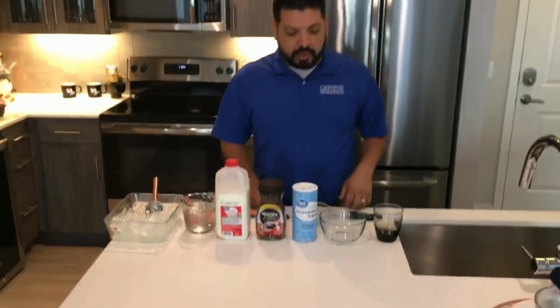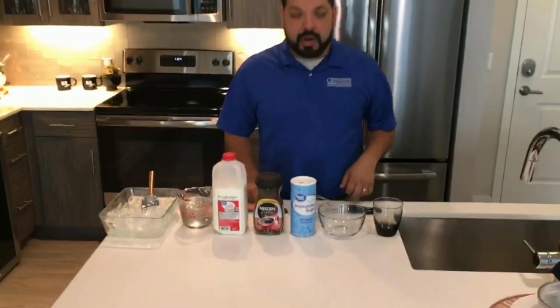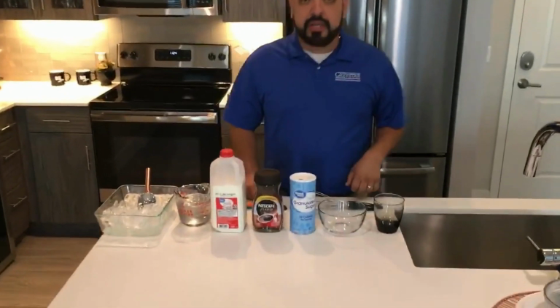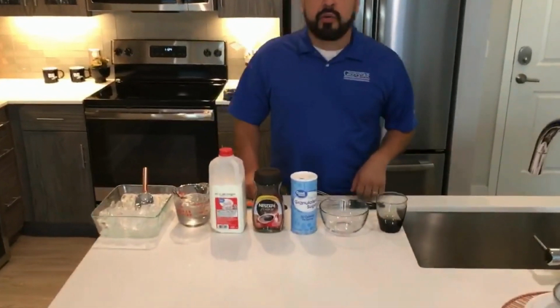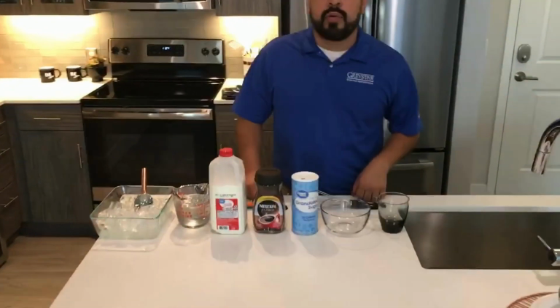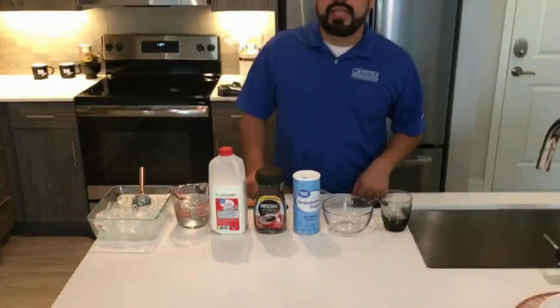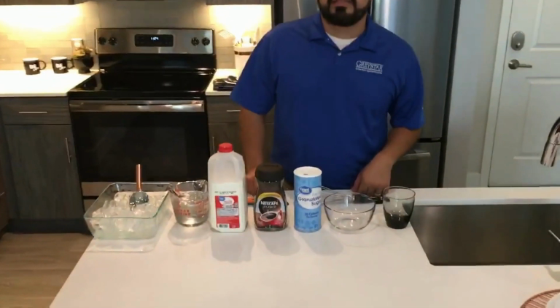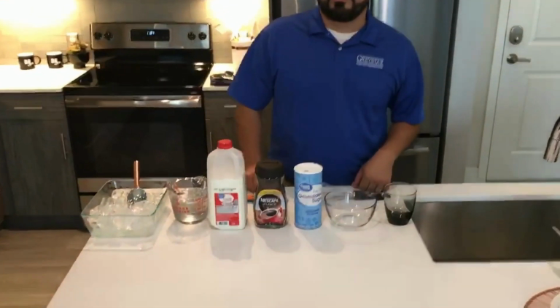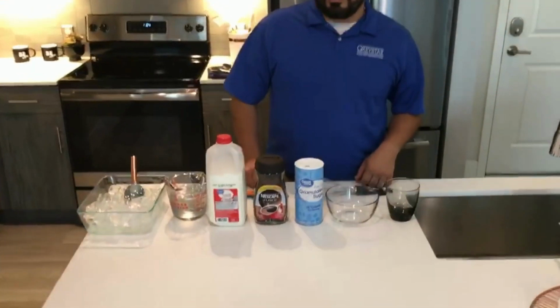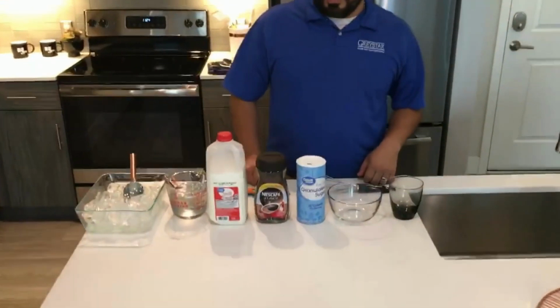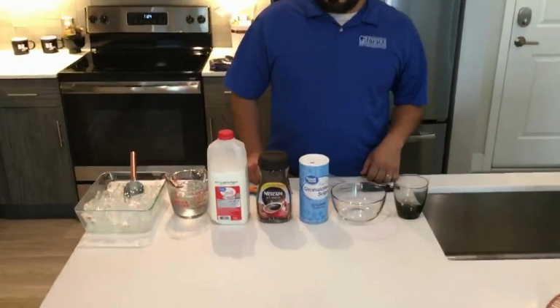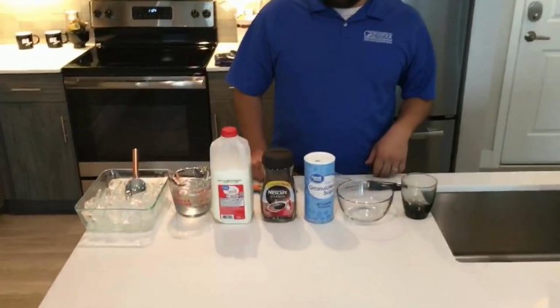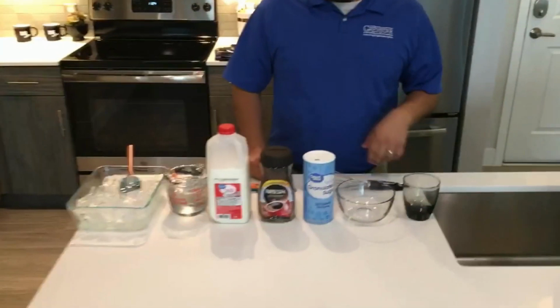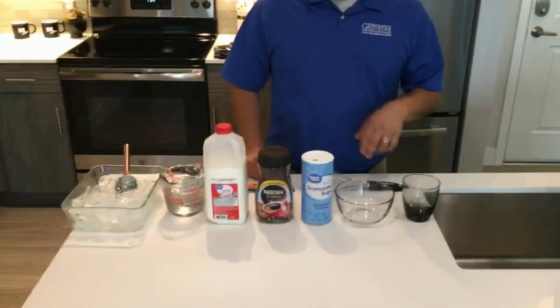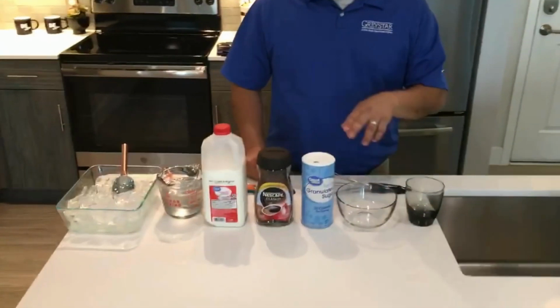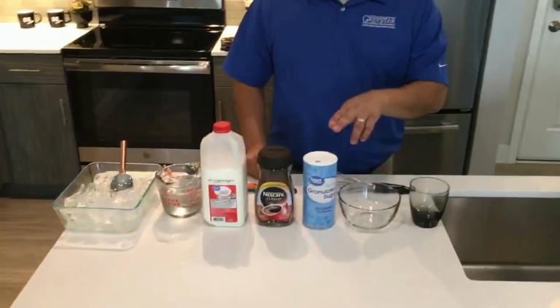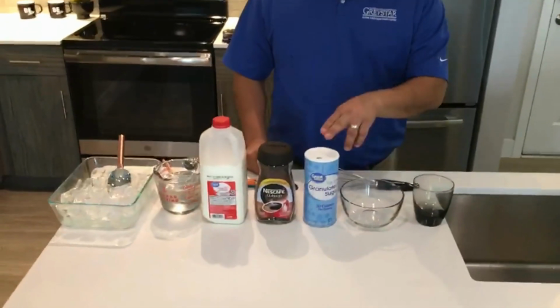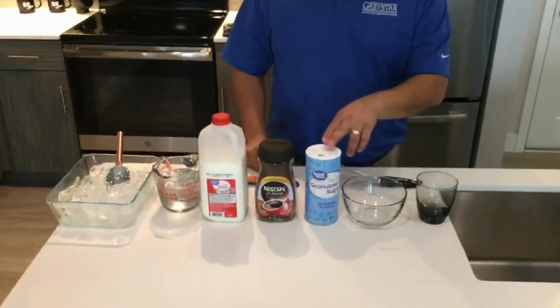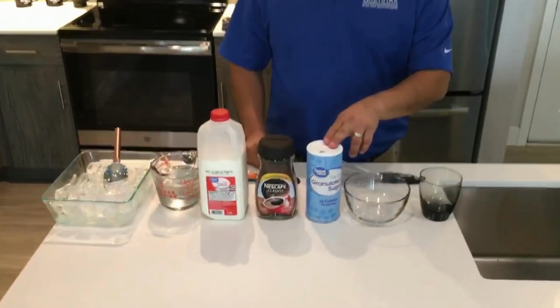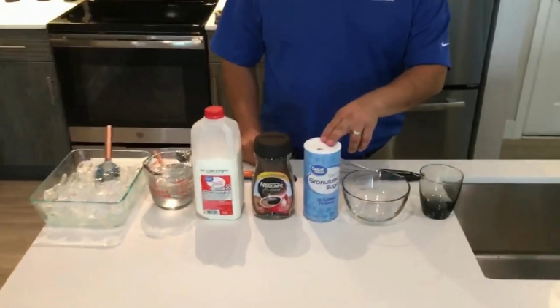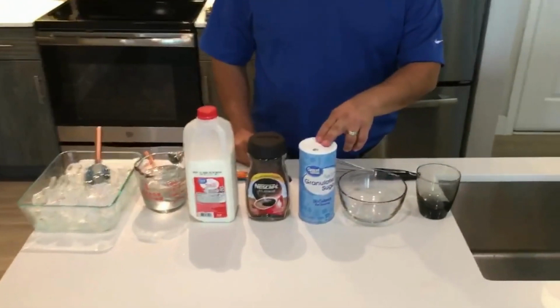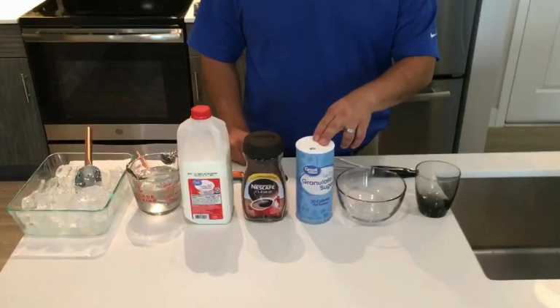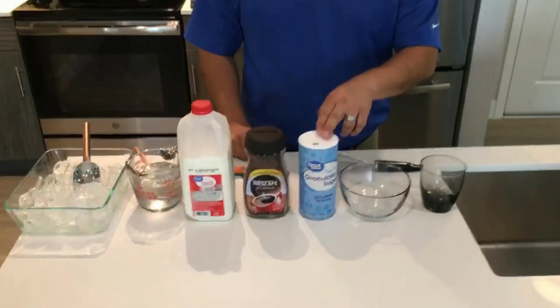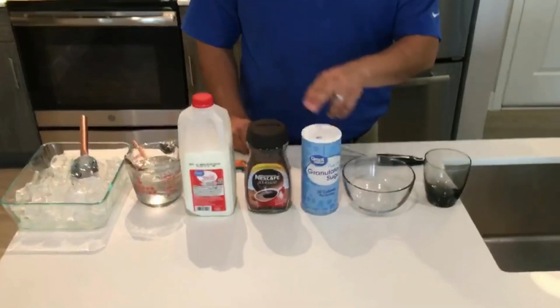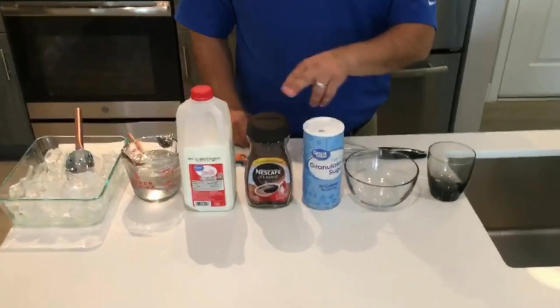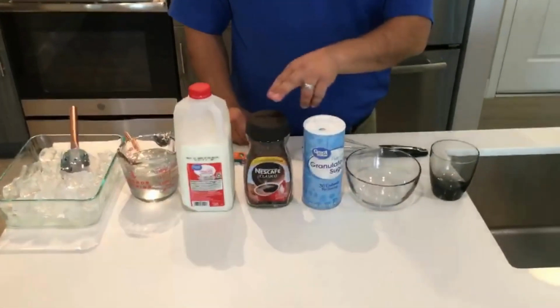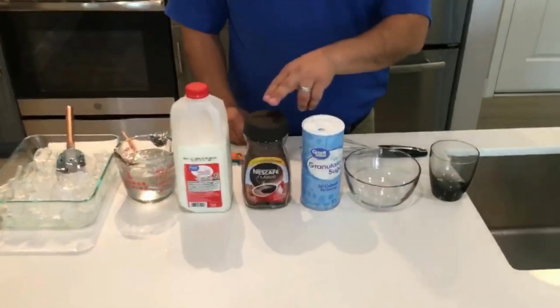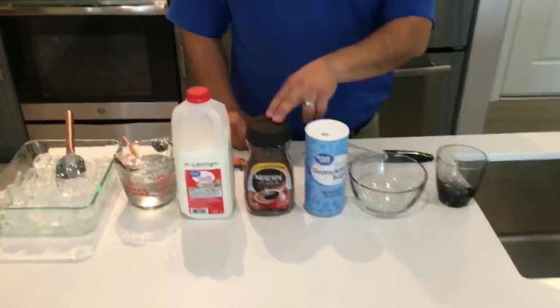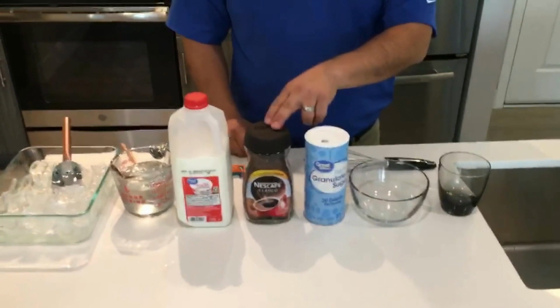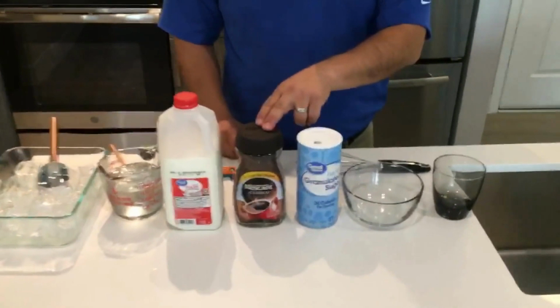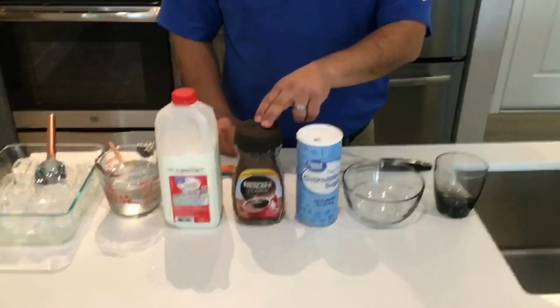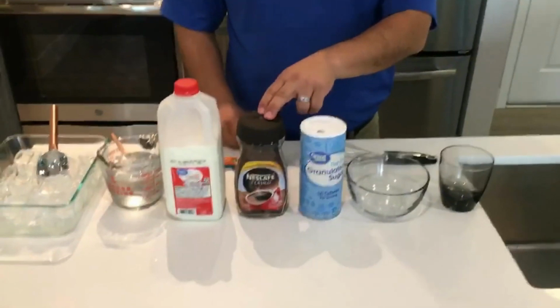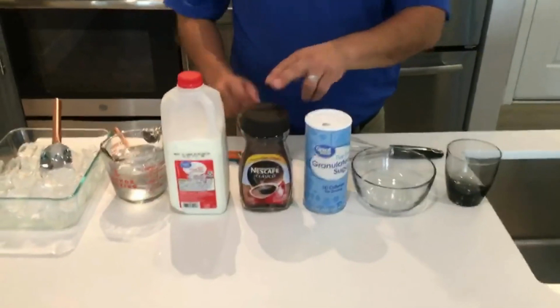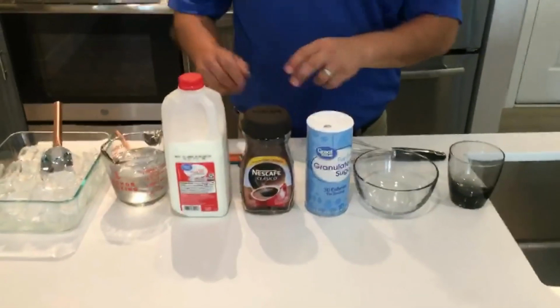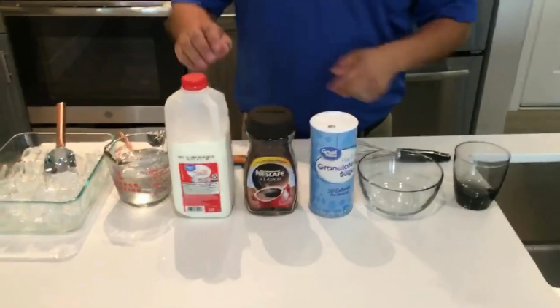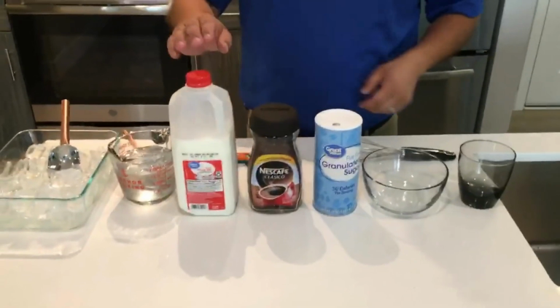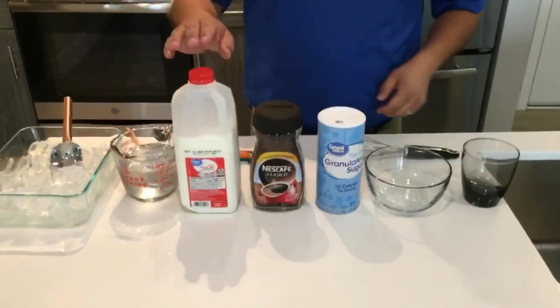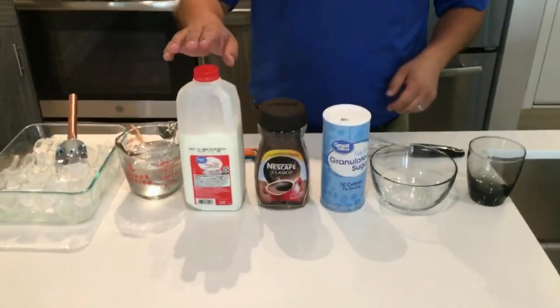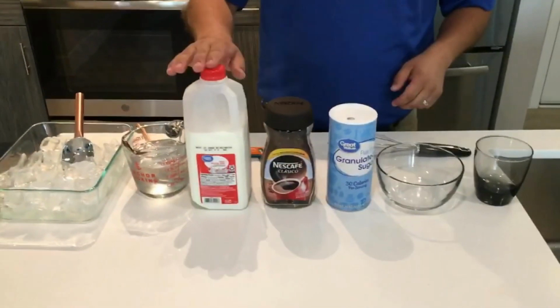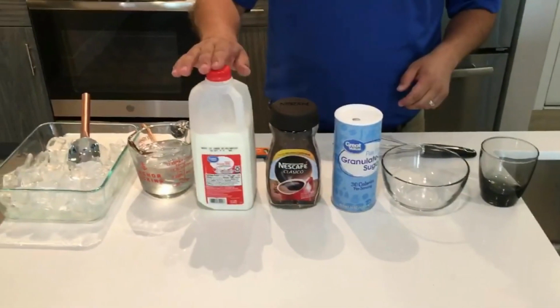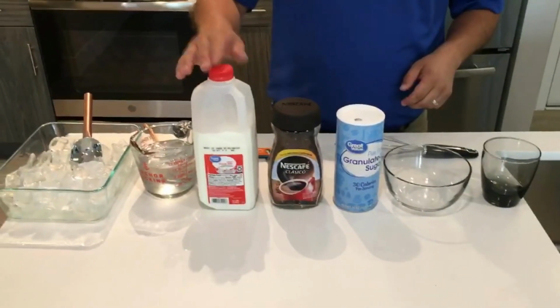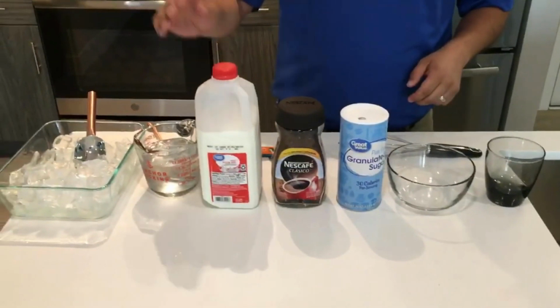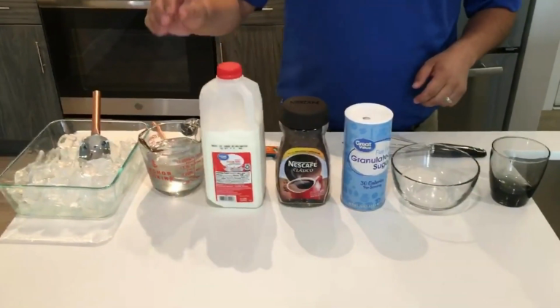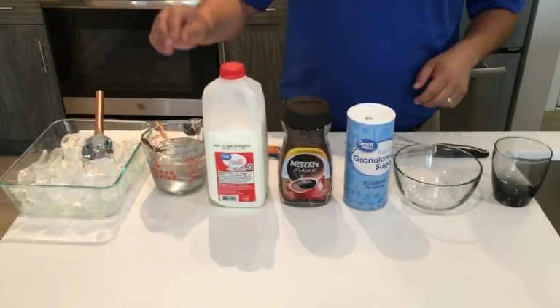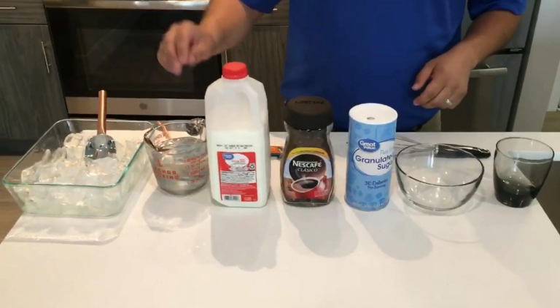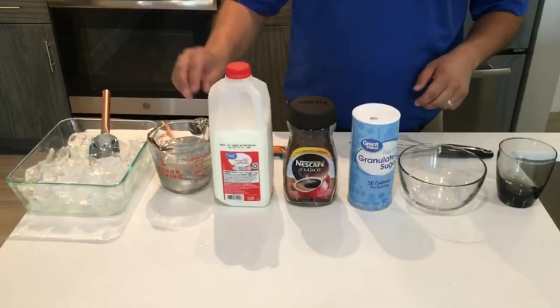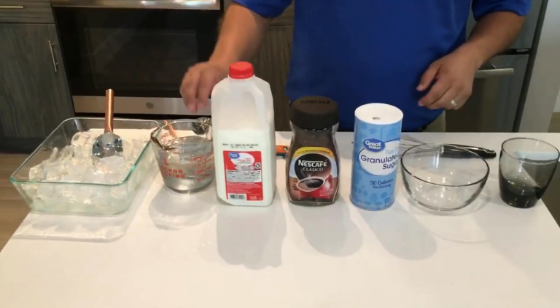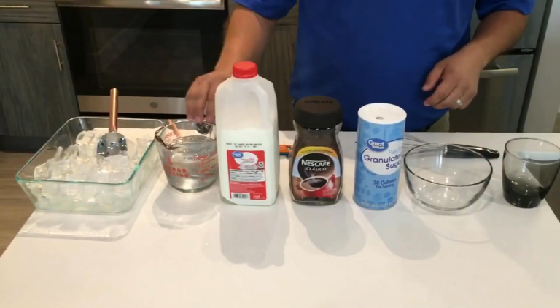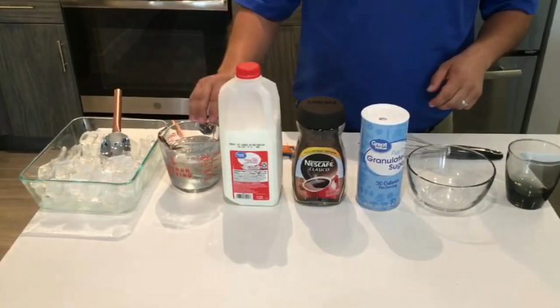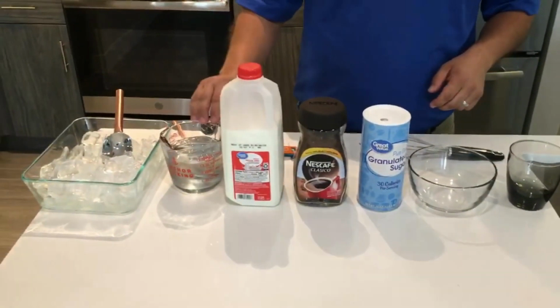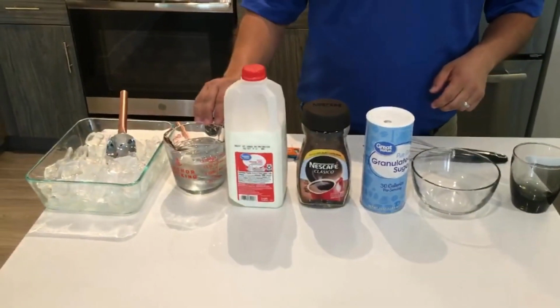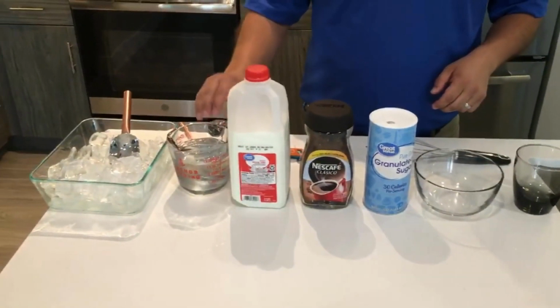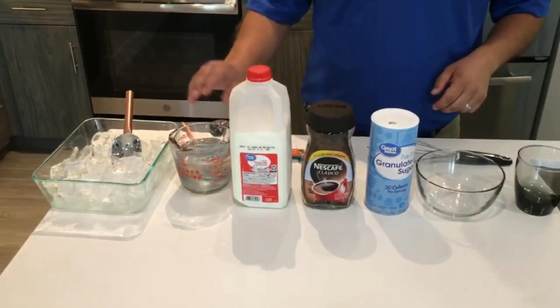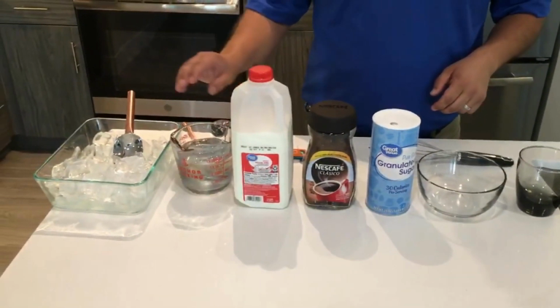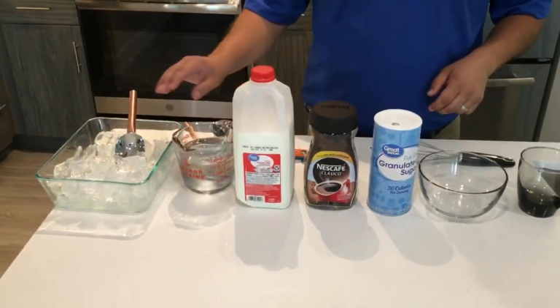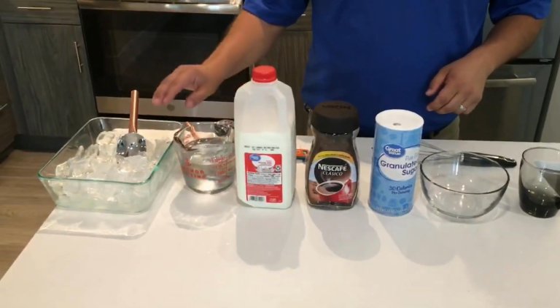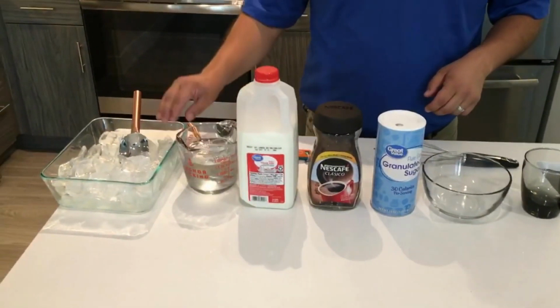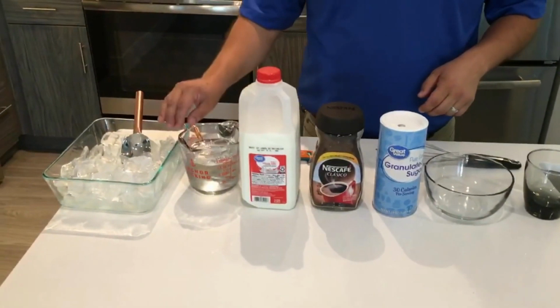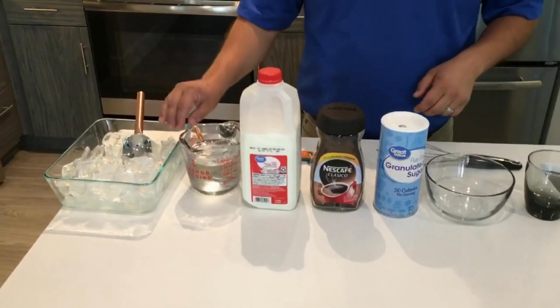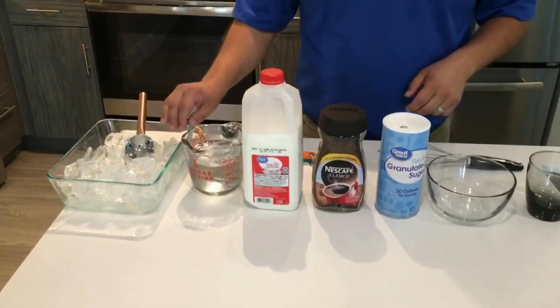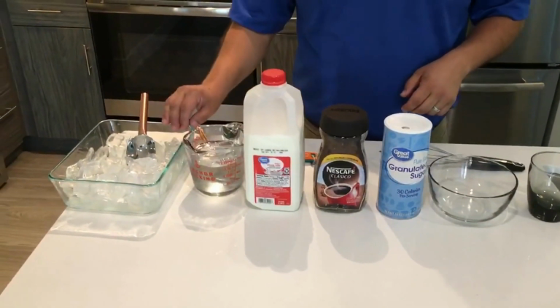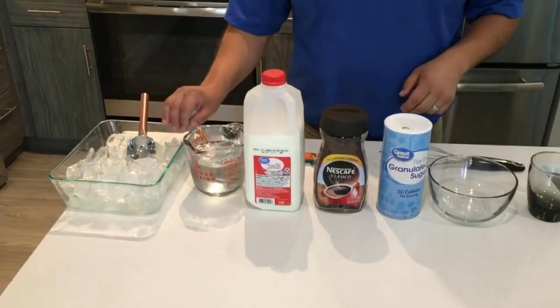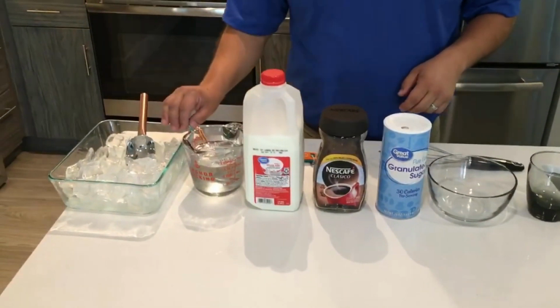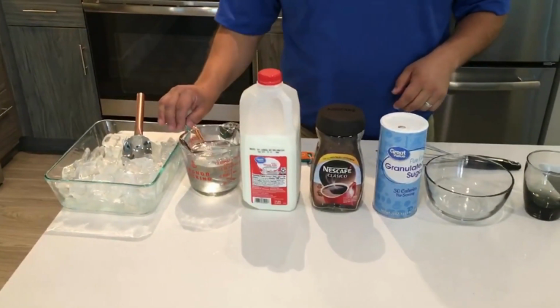Our ingredients are going to be sugar, instant coffee, milk, iced water, and ice.